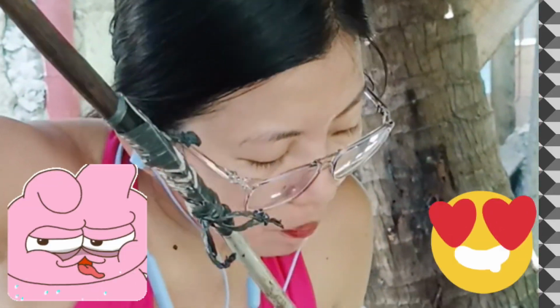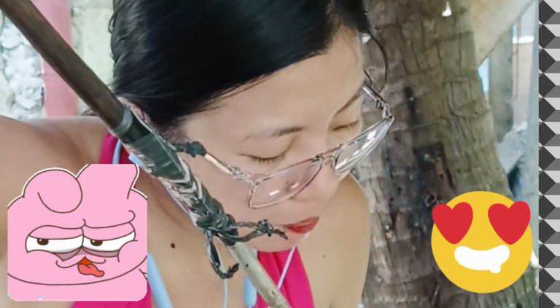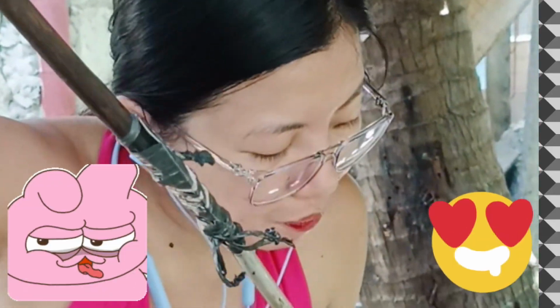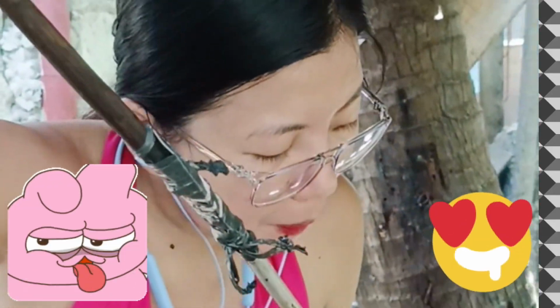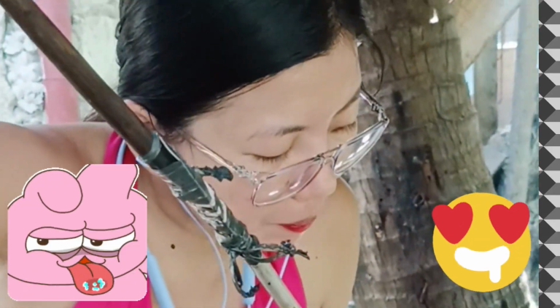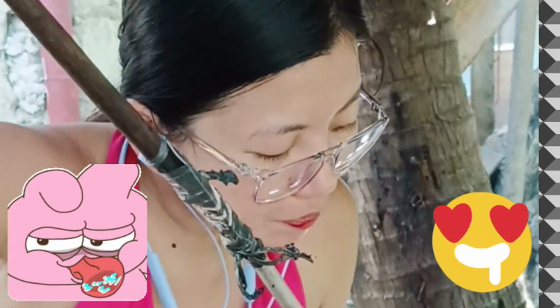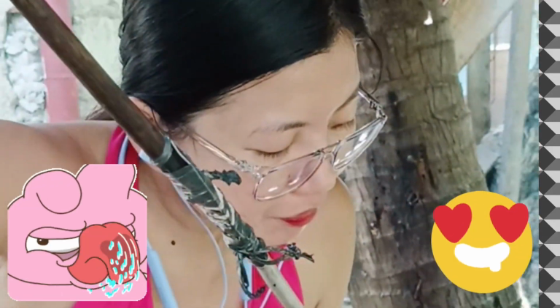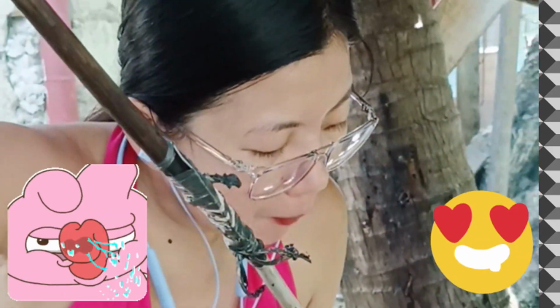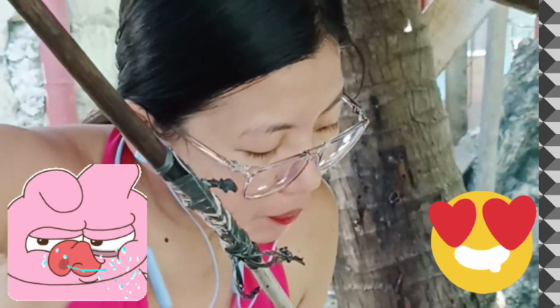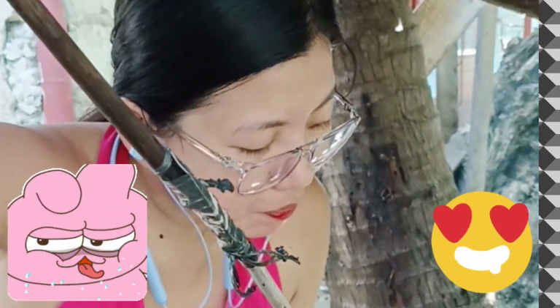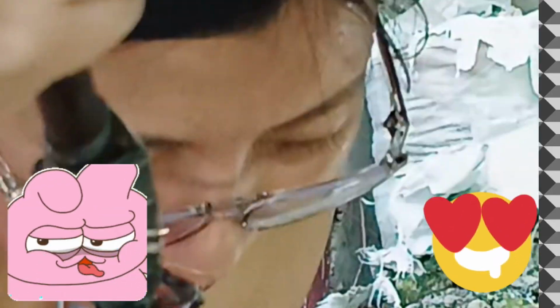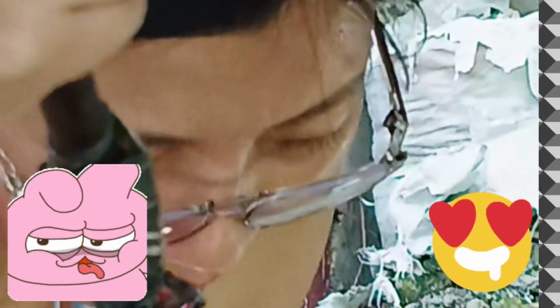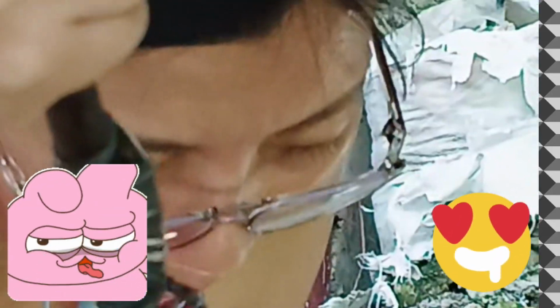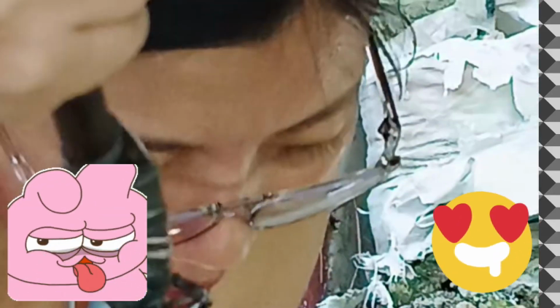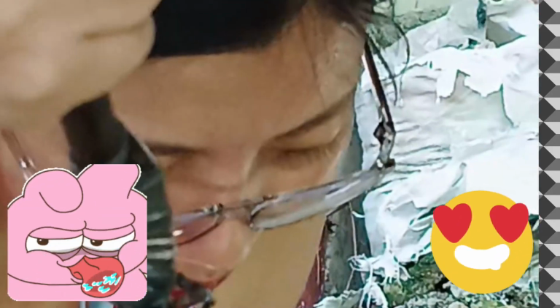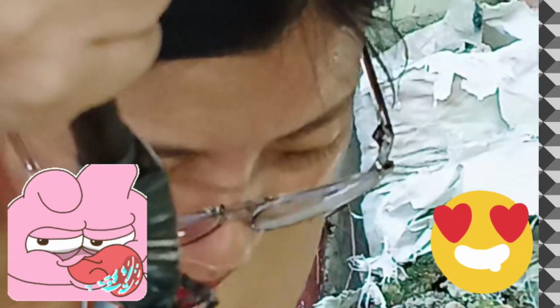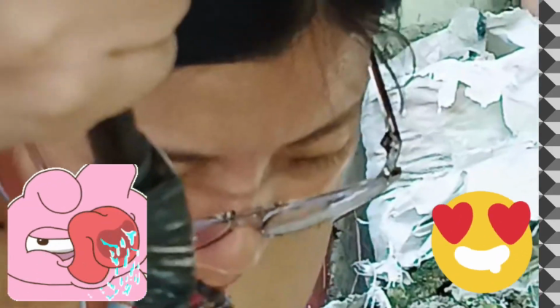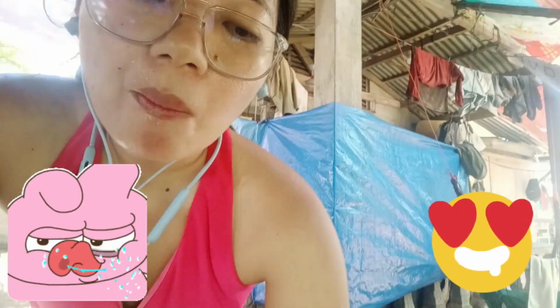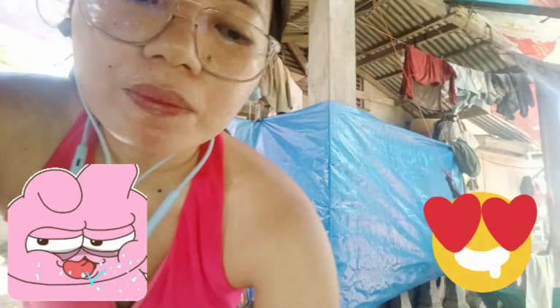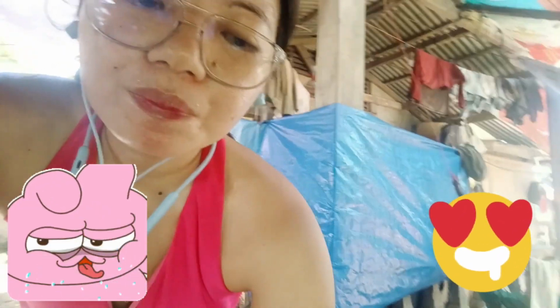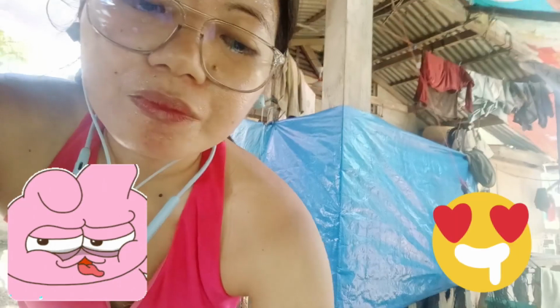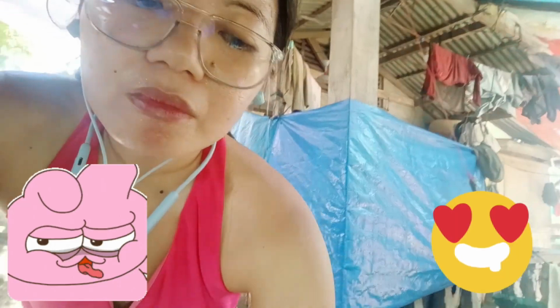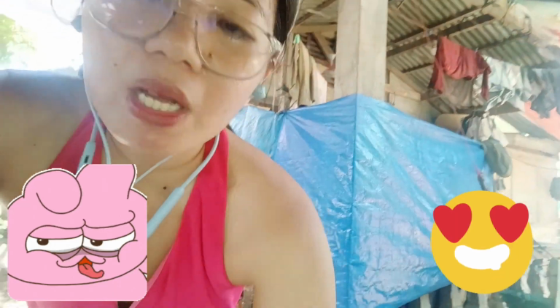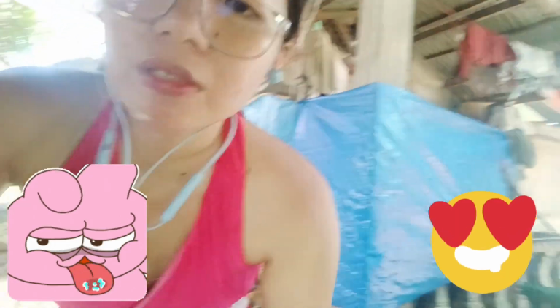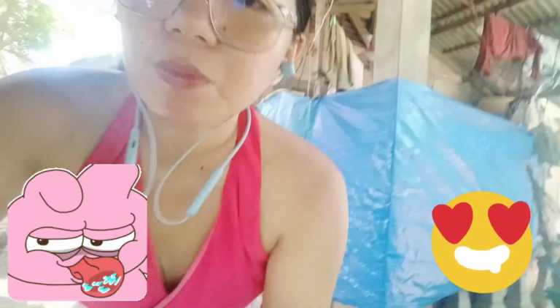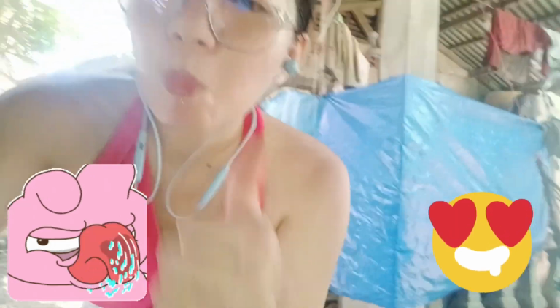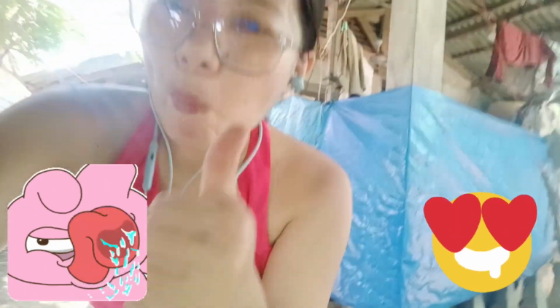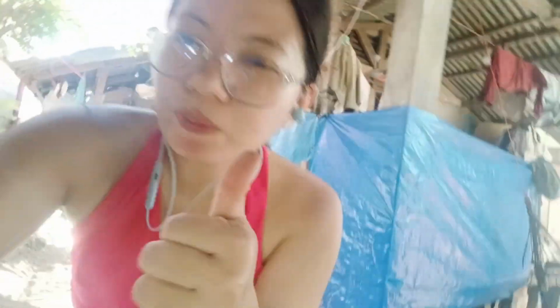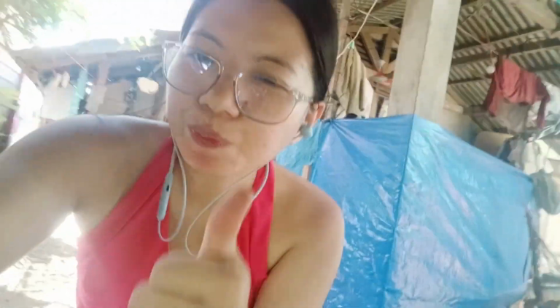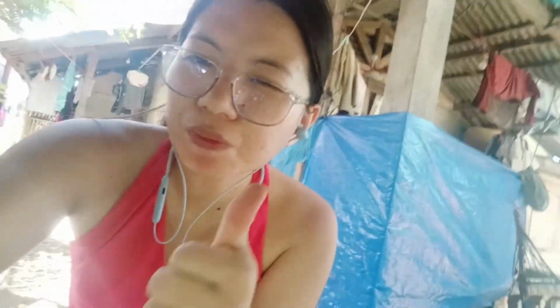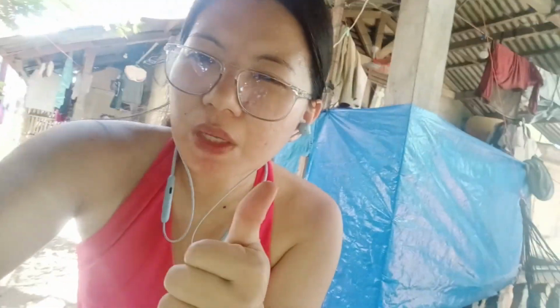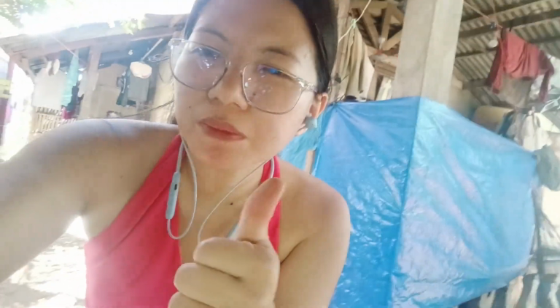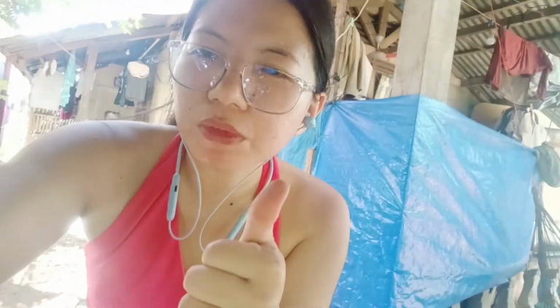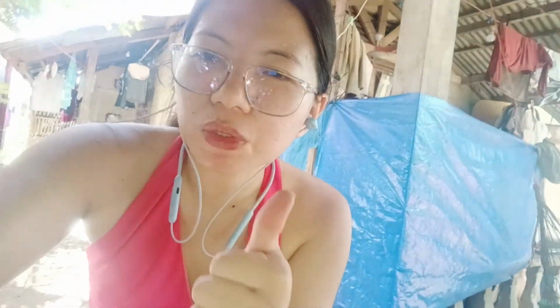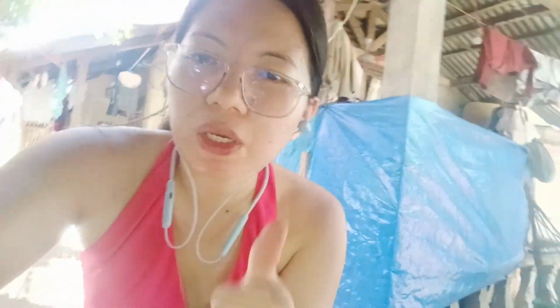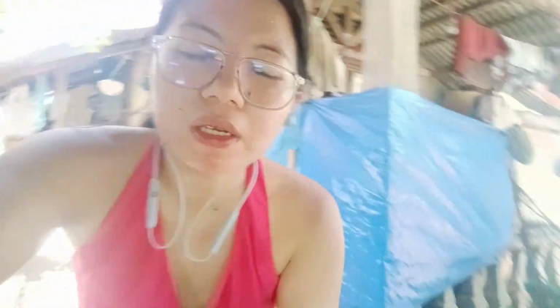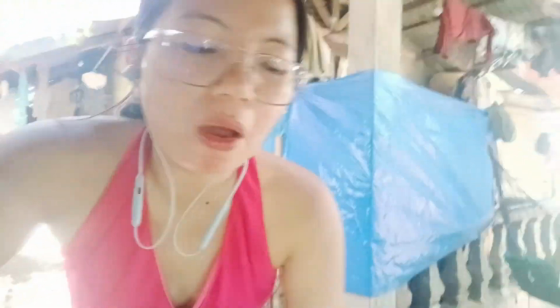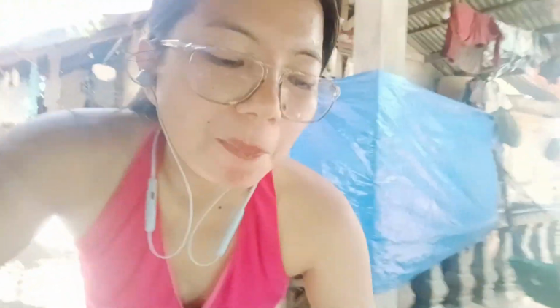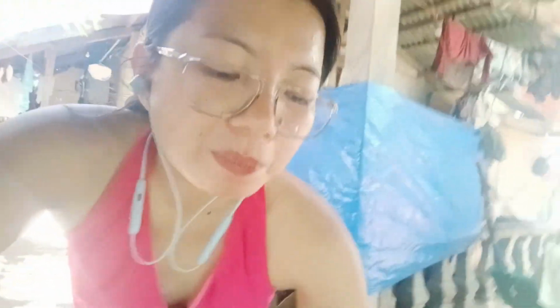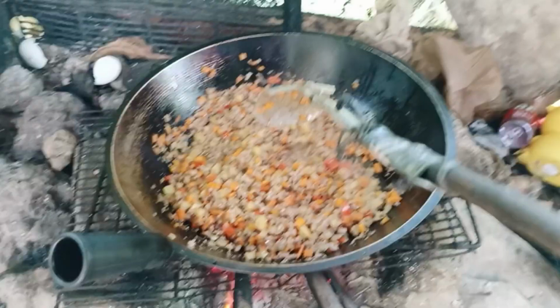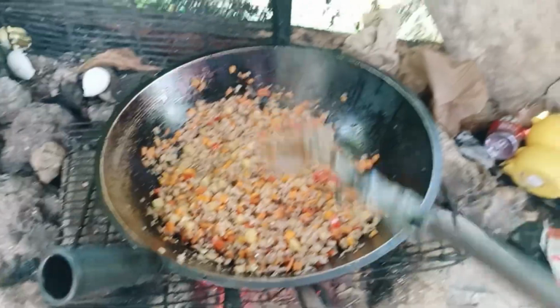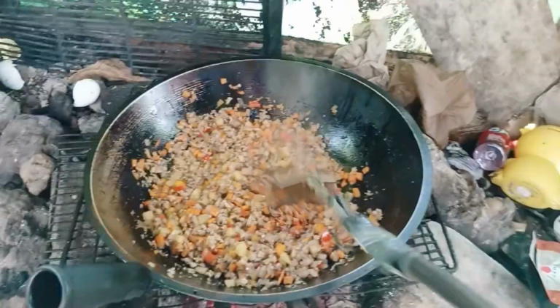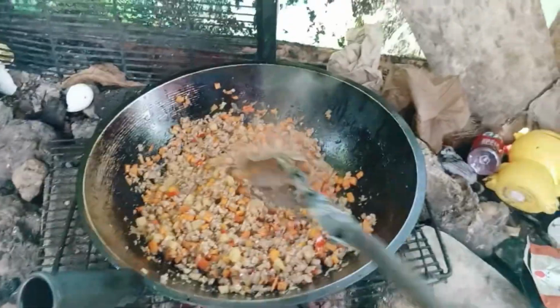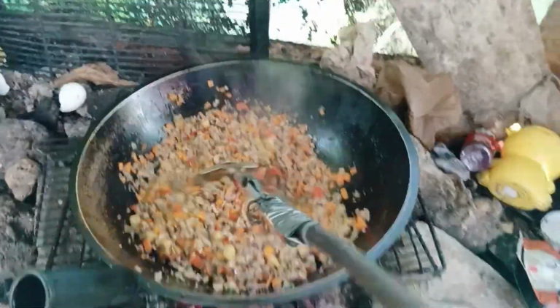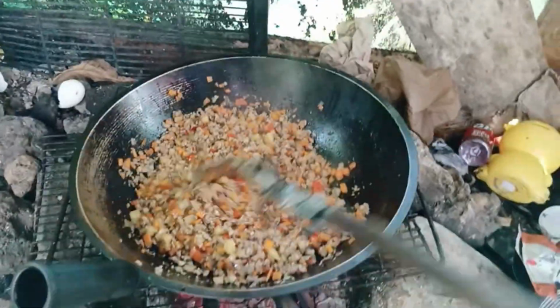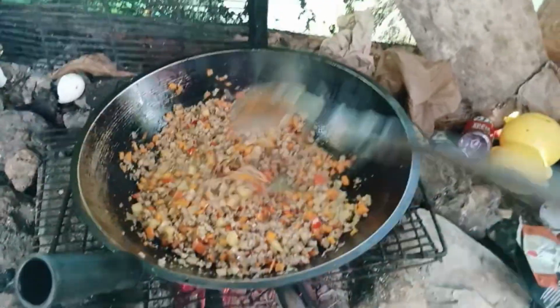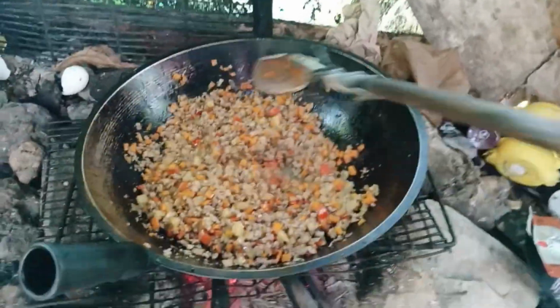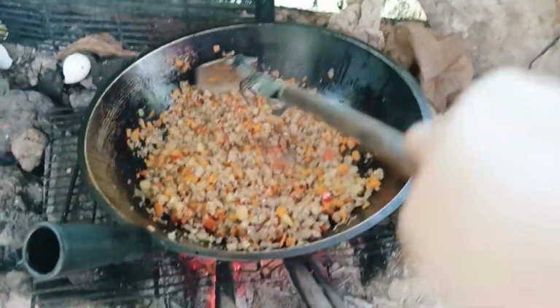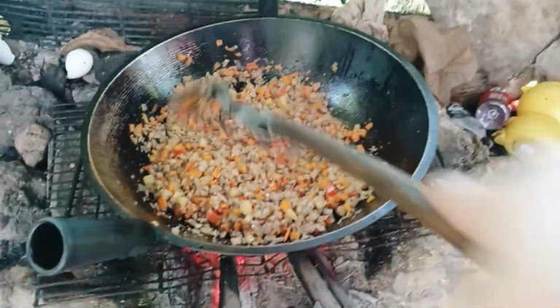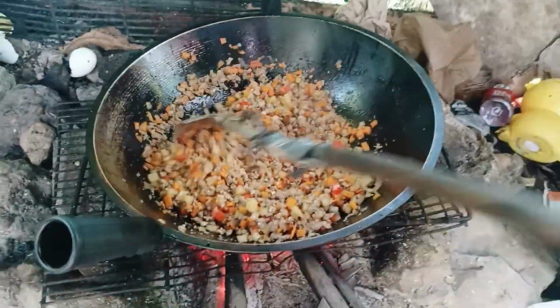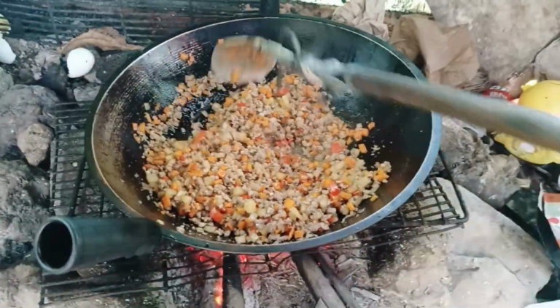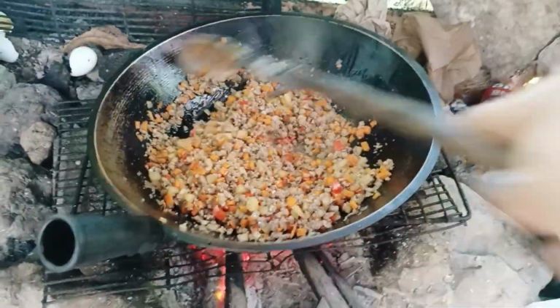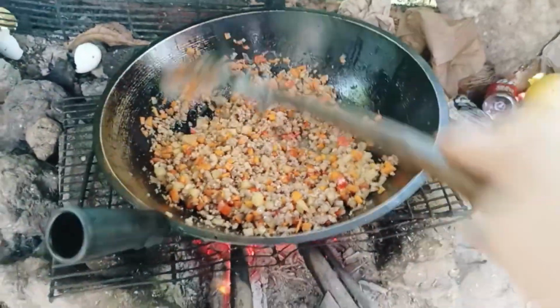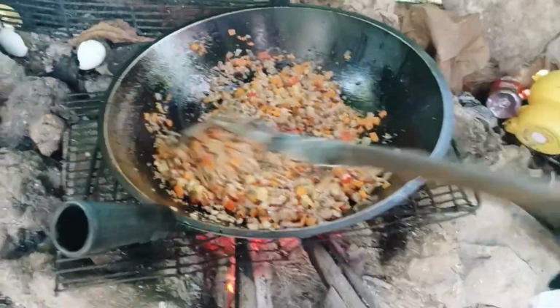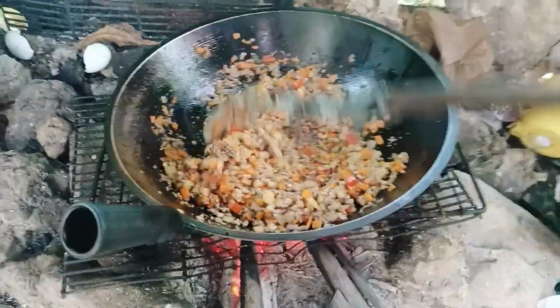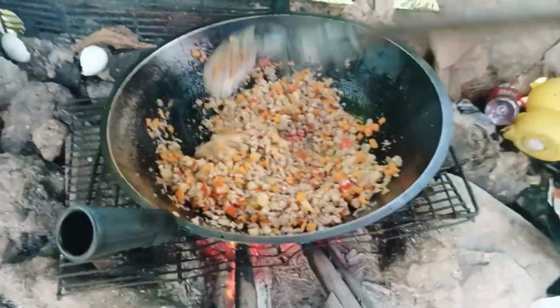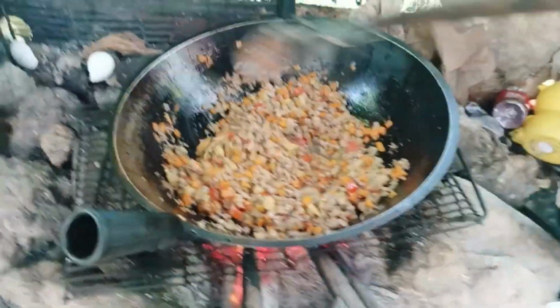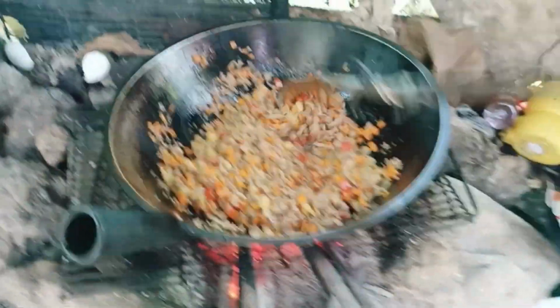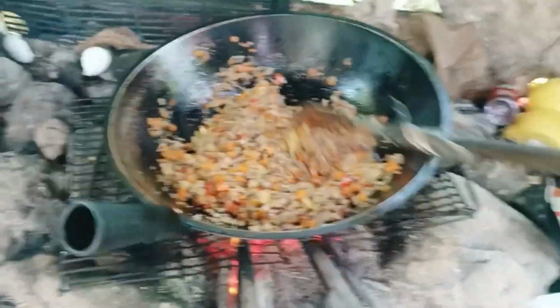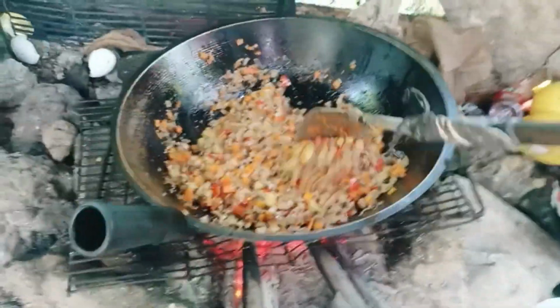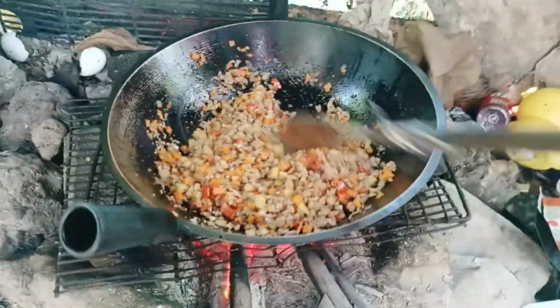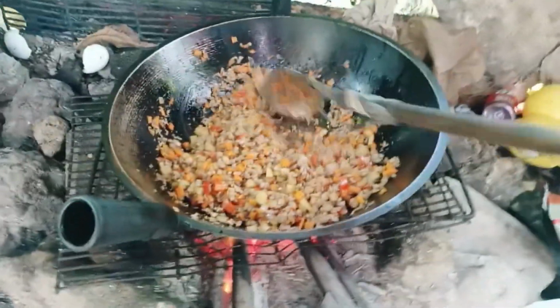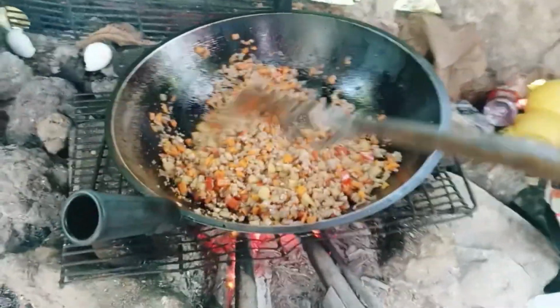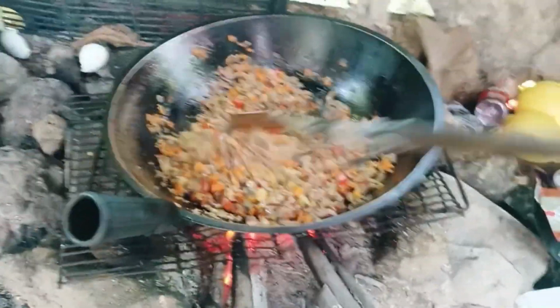Yummy! So it's almost done, our Giniling.